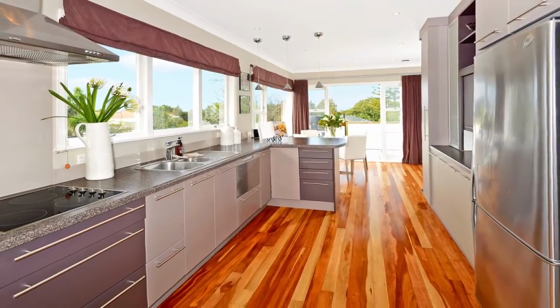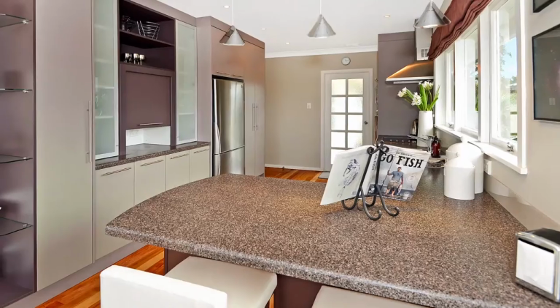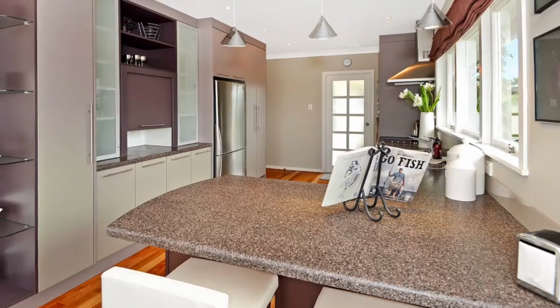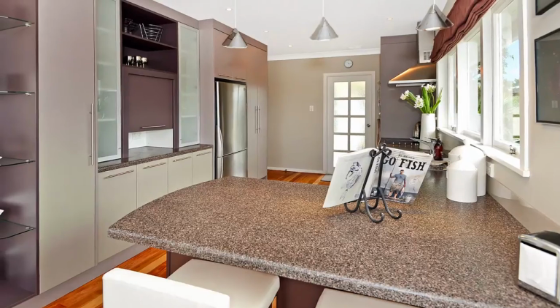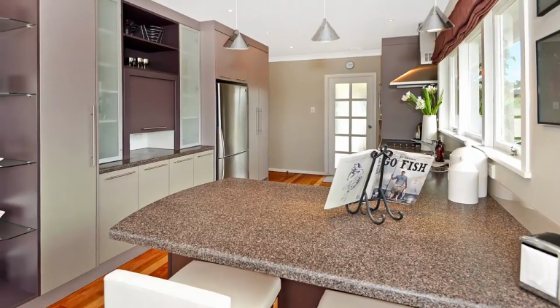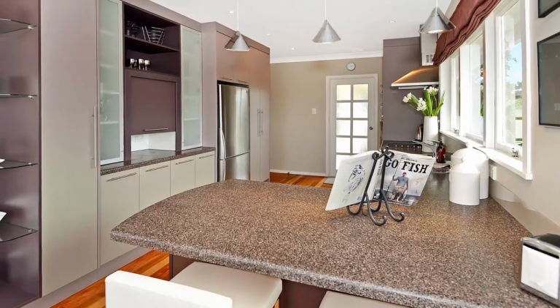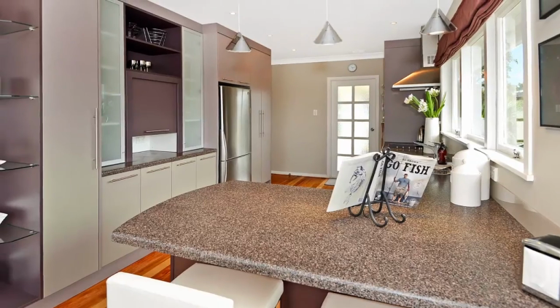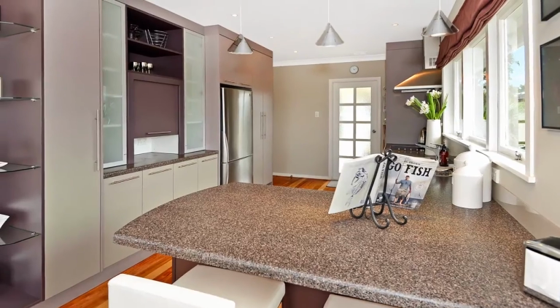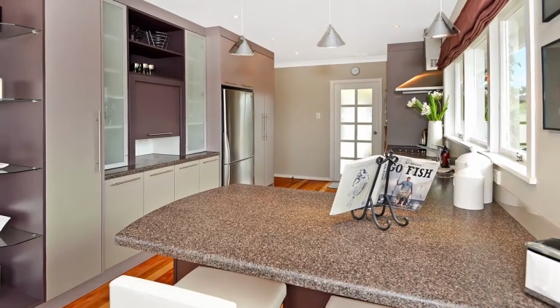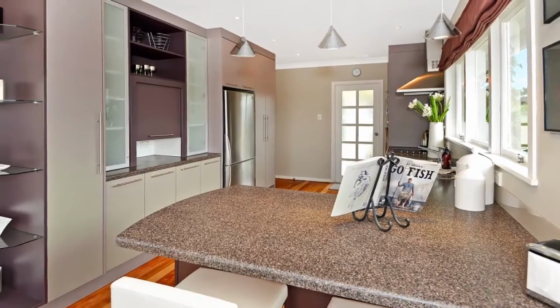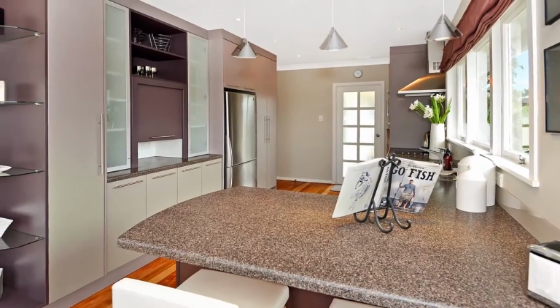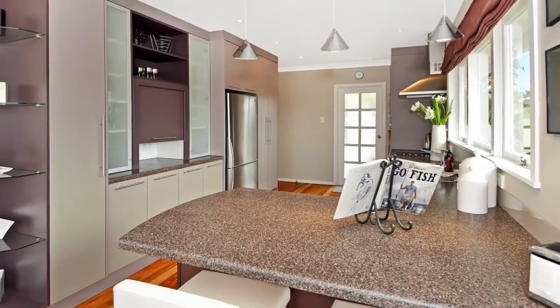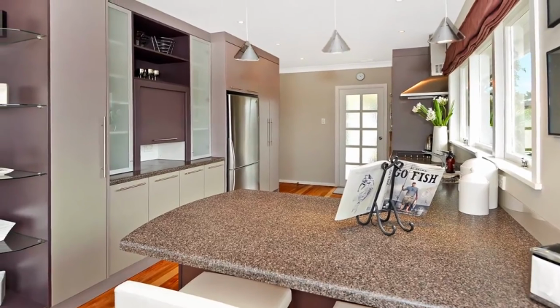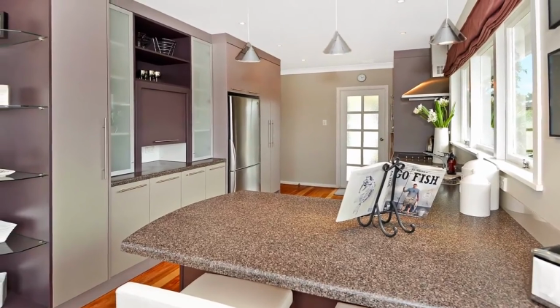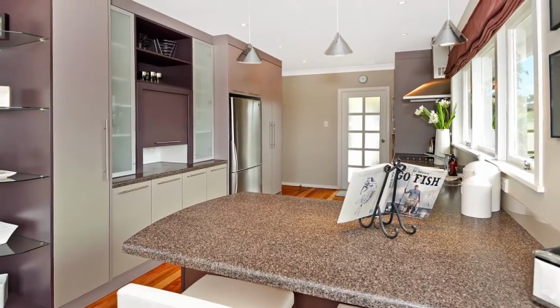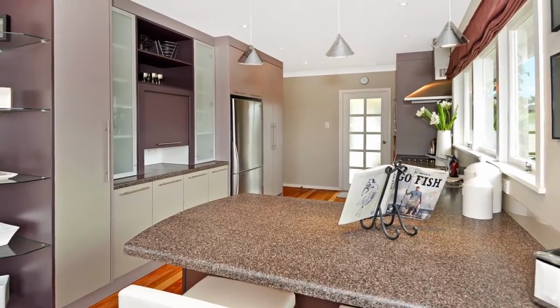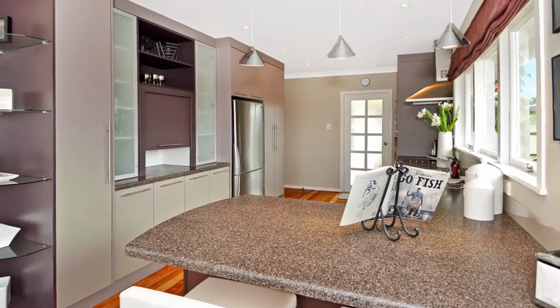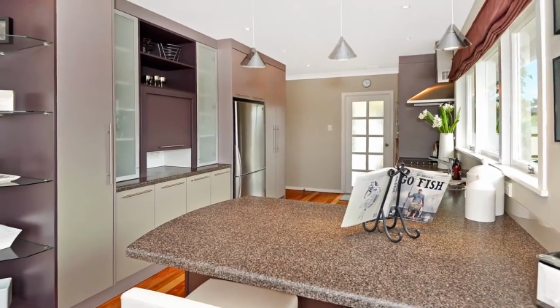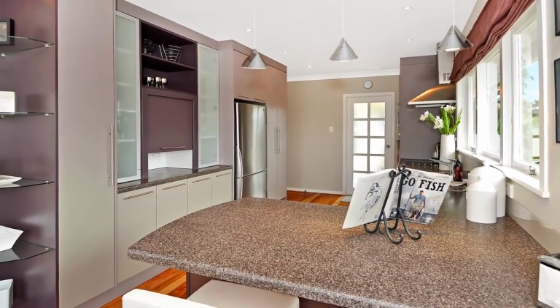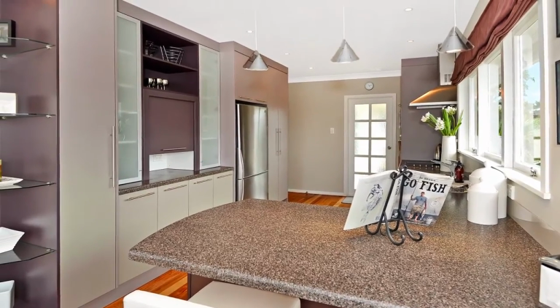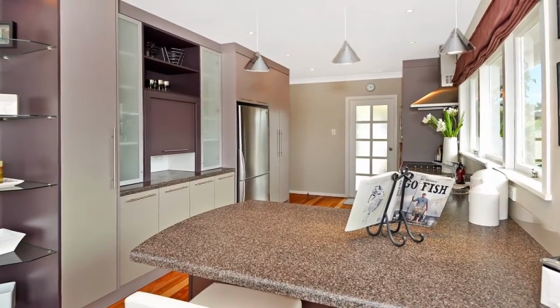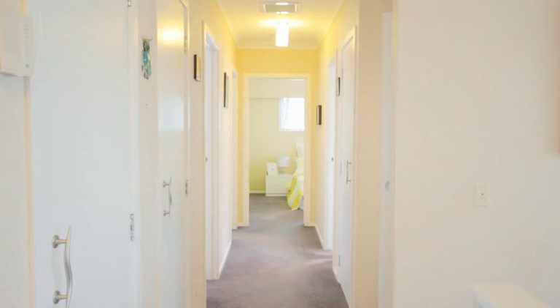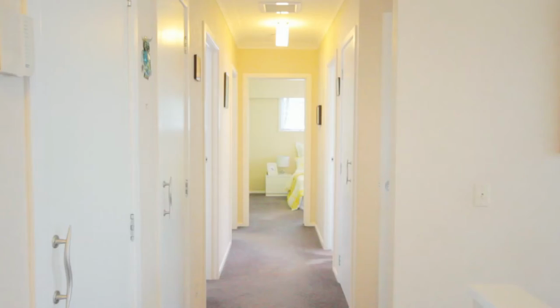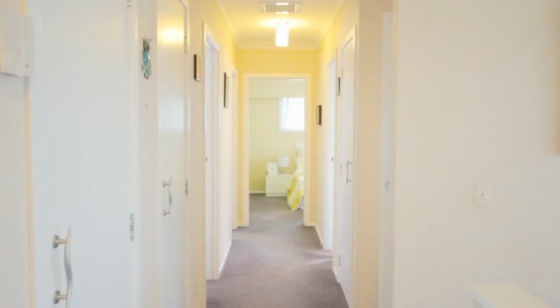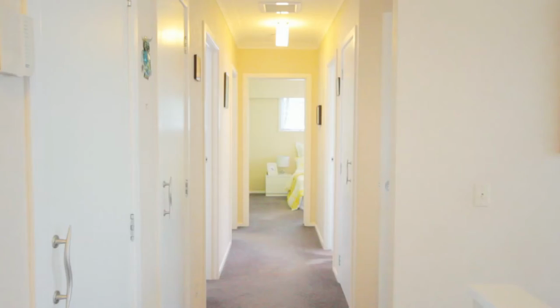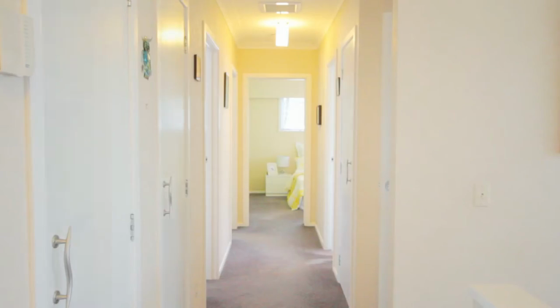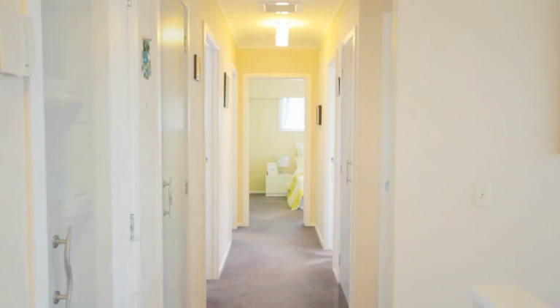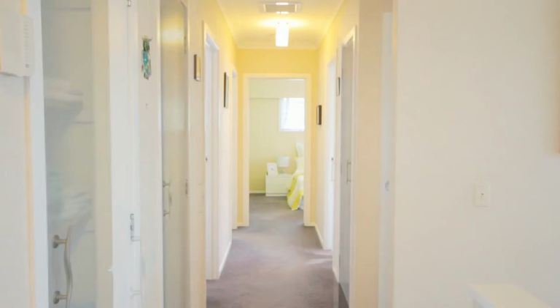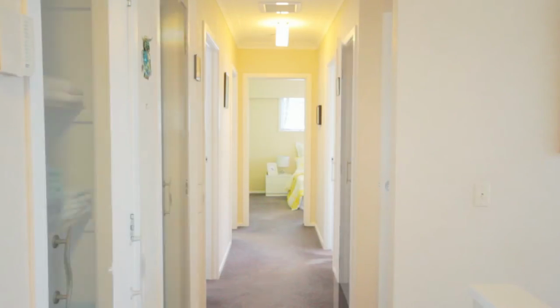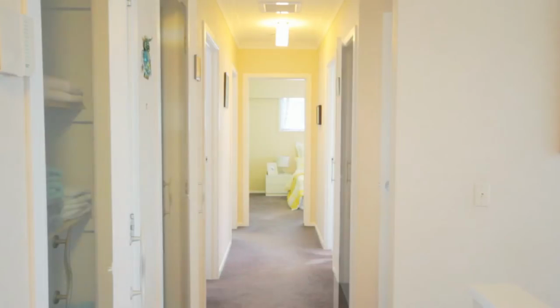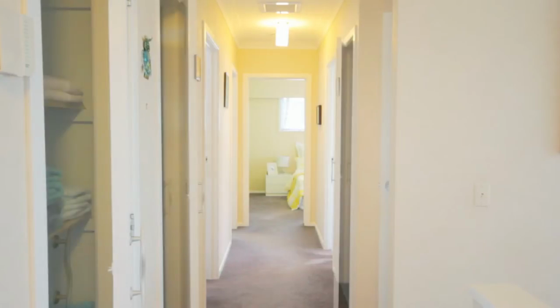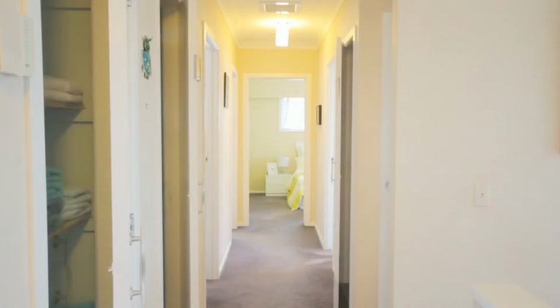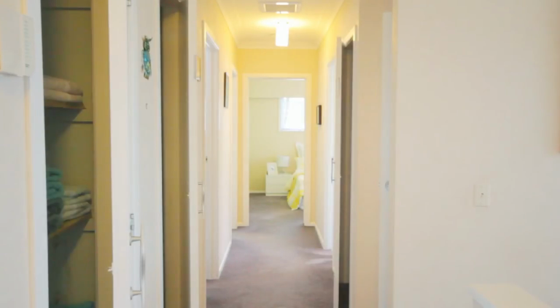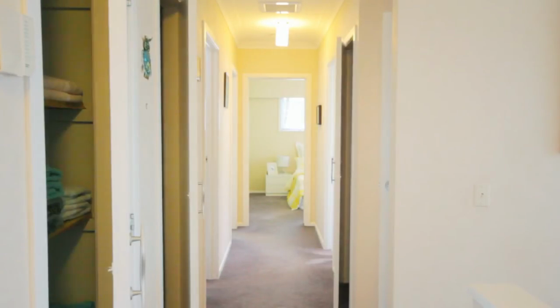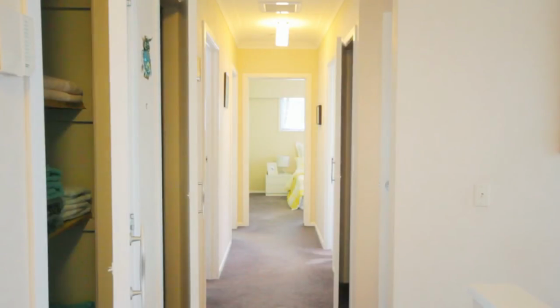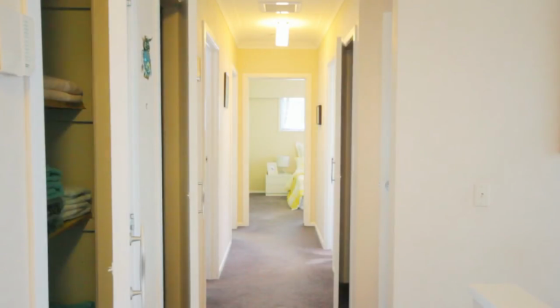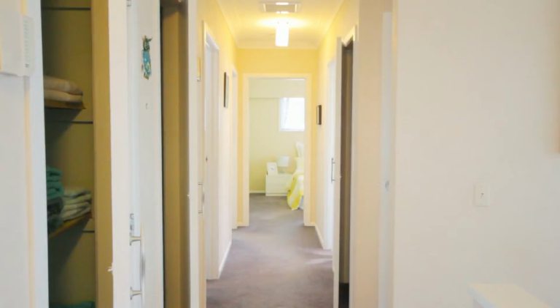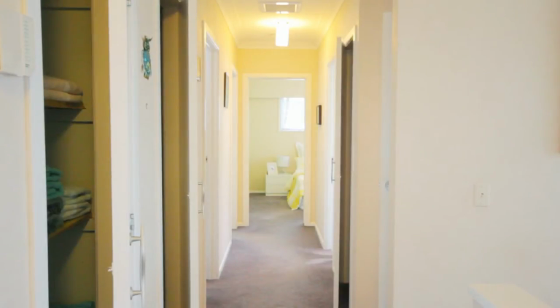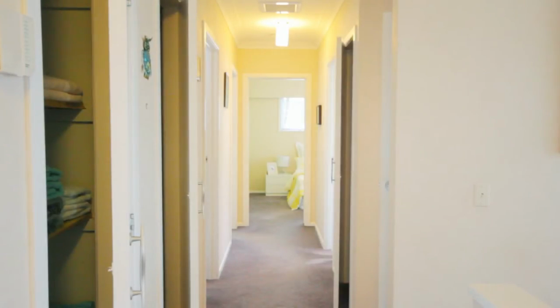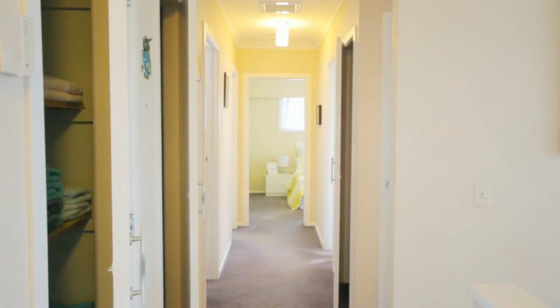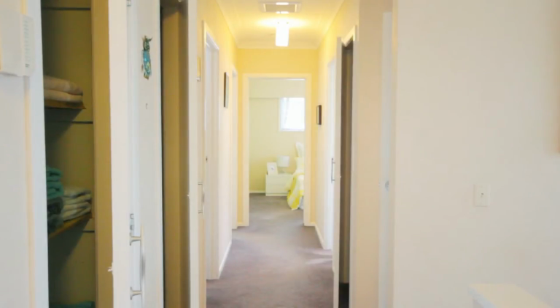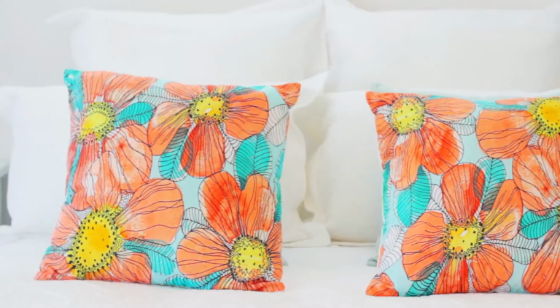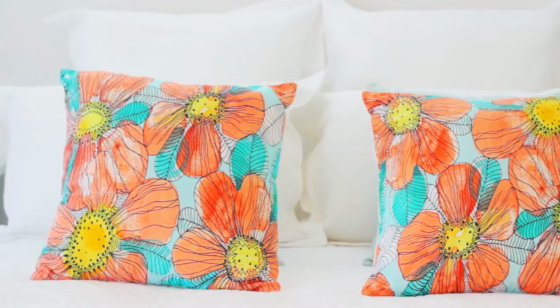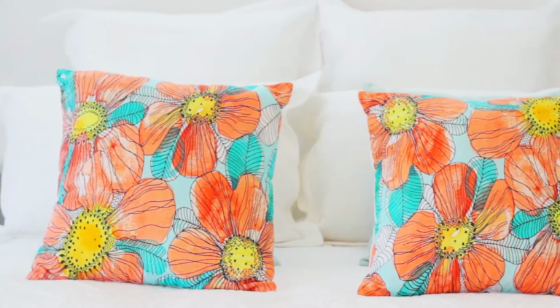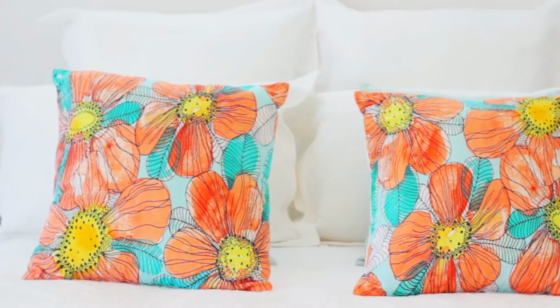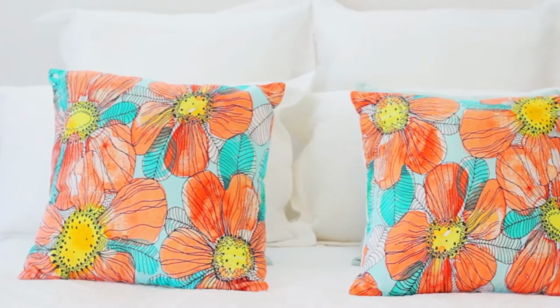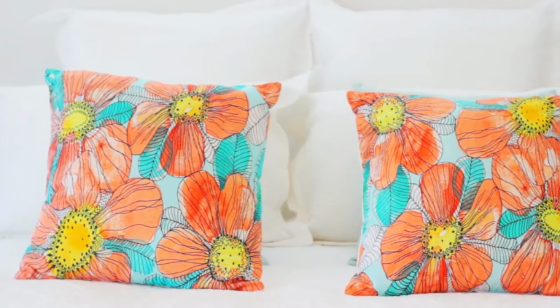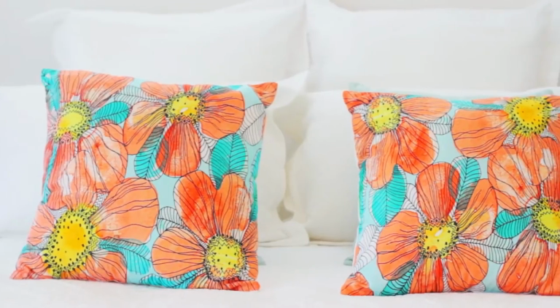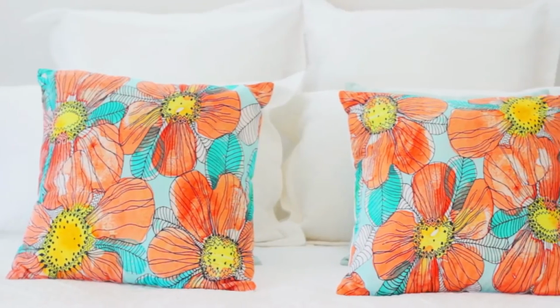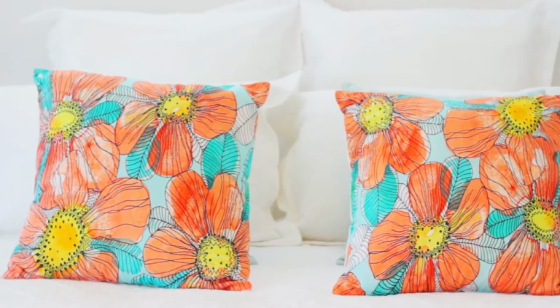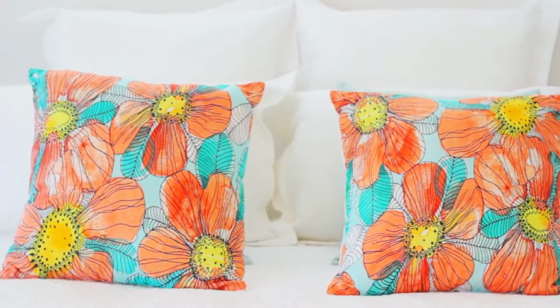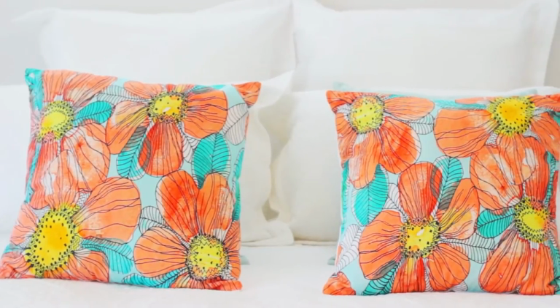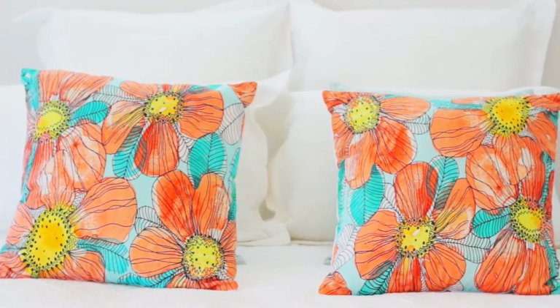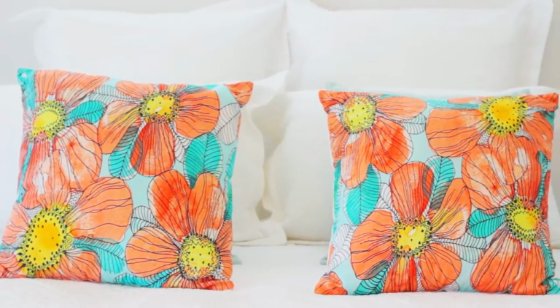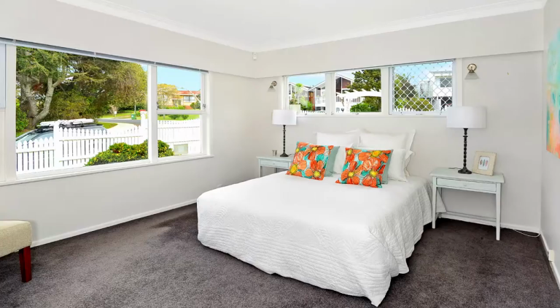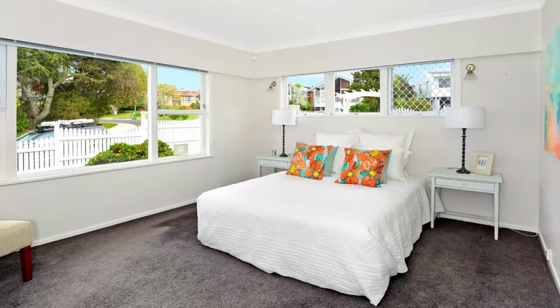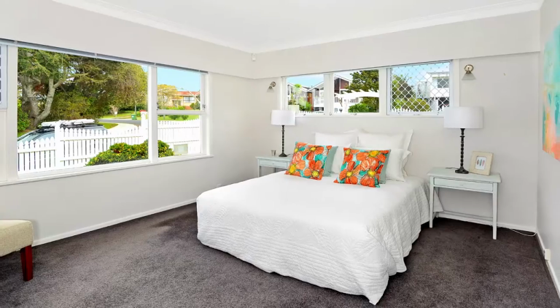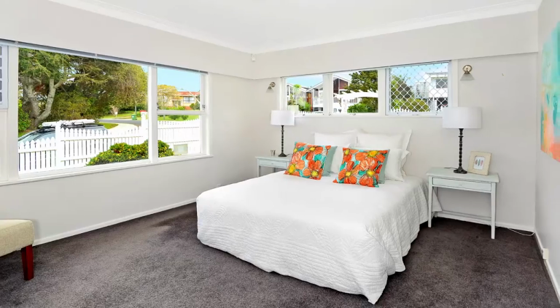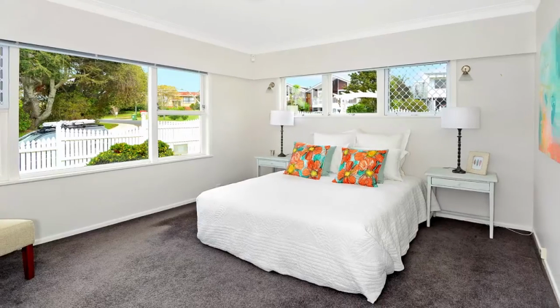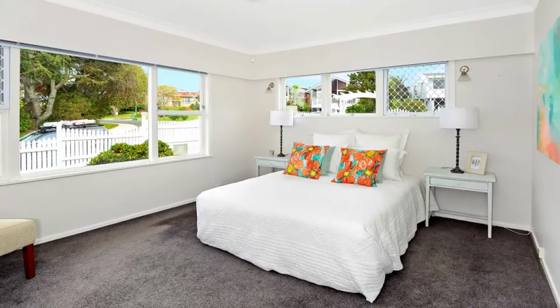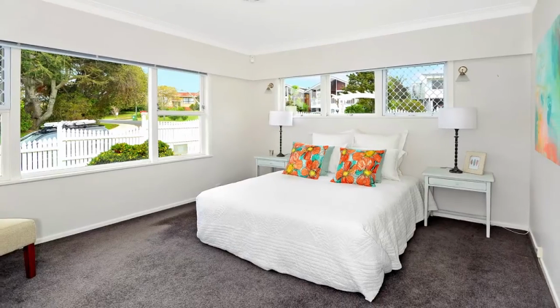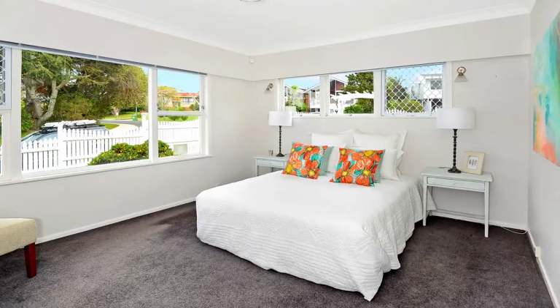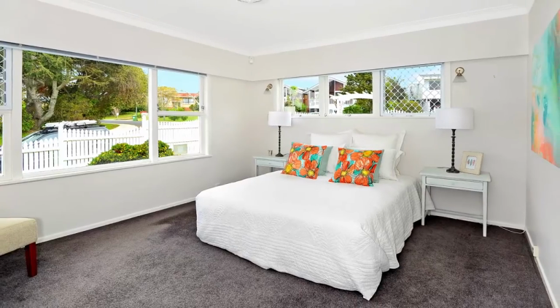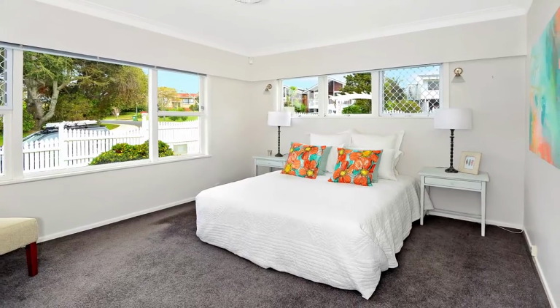This home has loads of storage cupboards in the kitchen, three storage cupboards in the hallway, and all of the bedrooms are good generous doubles.